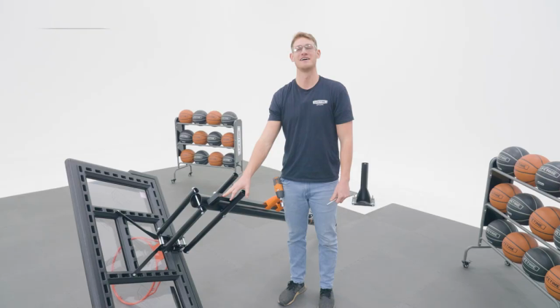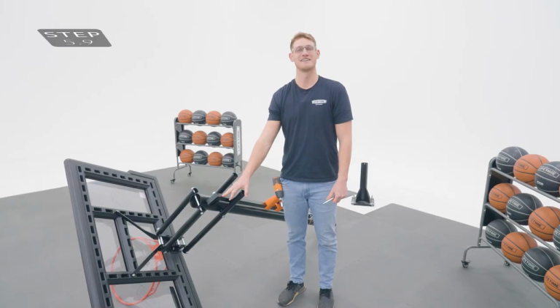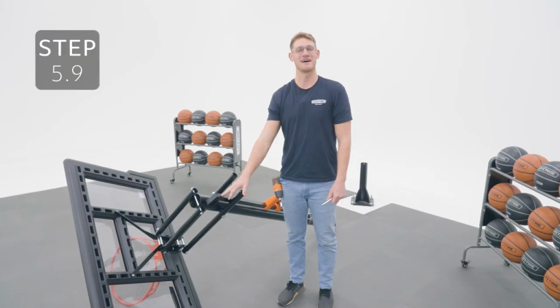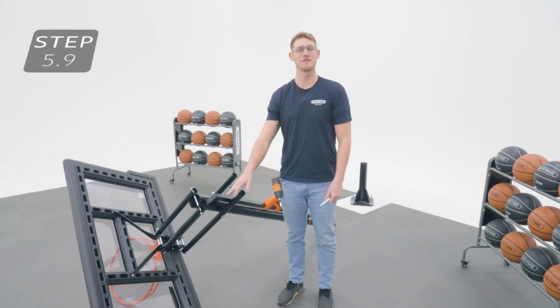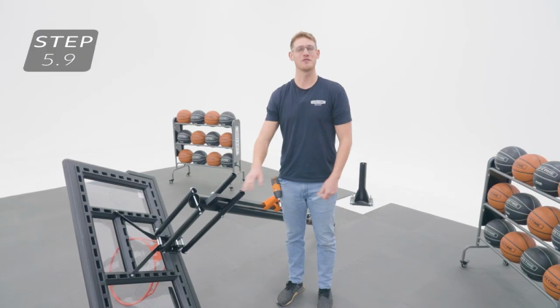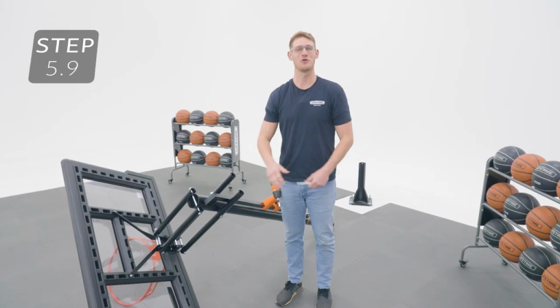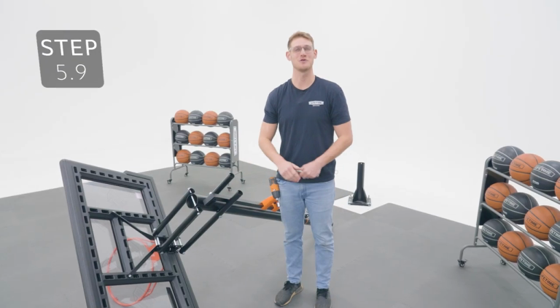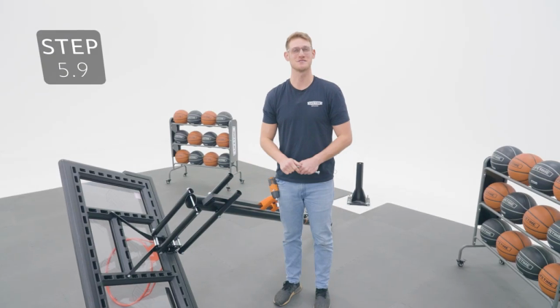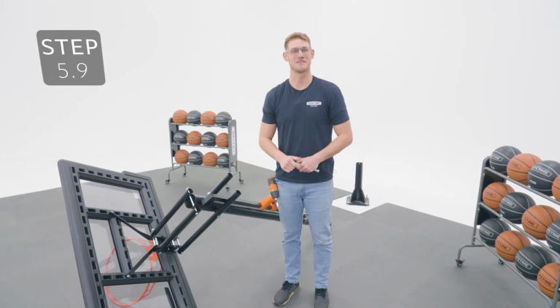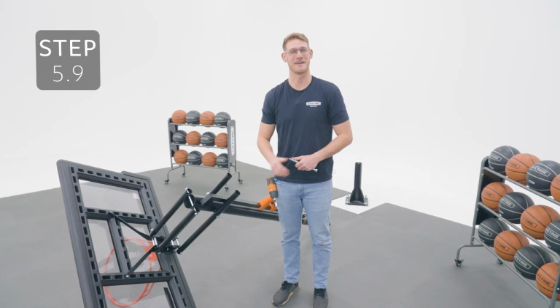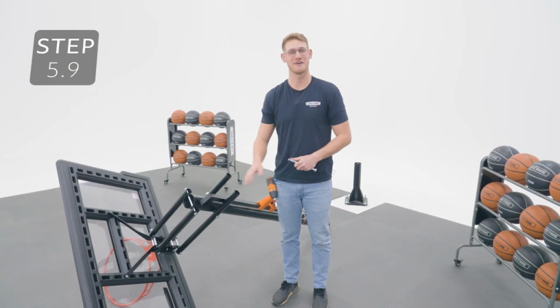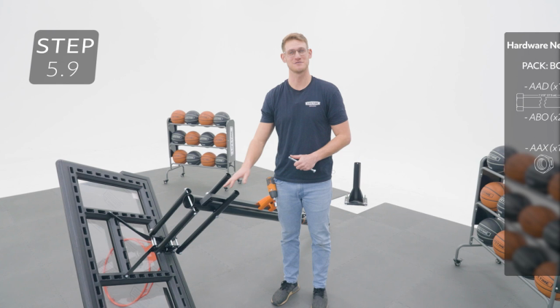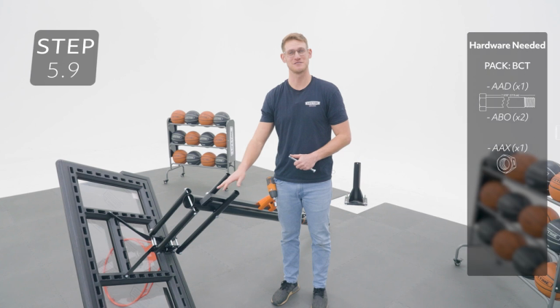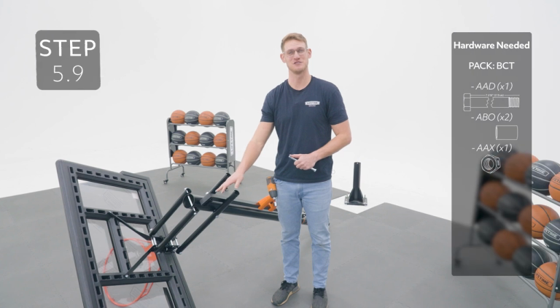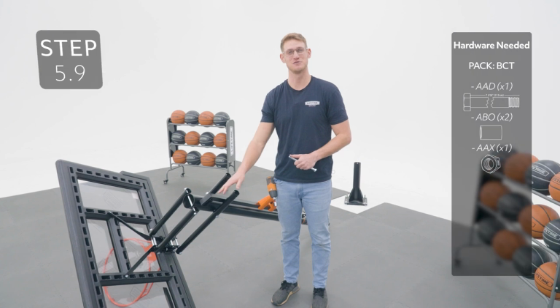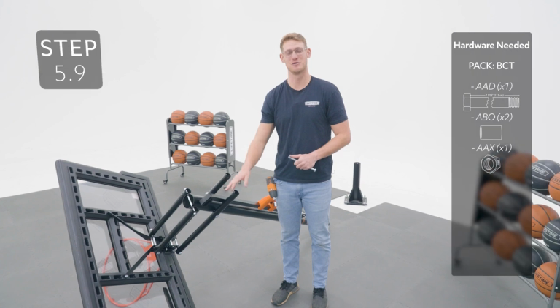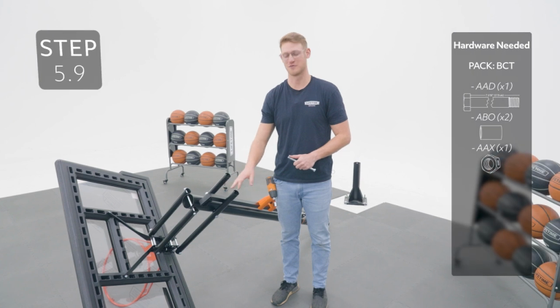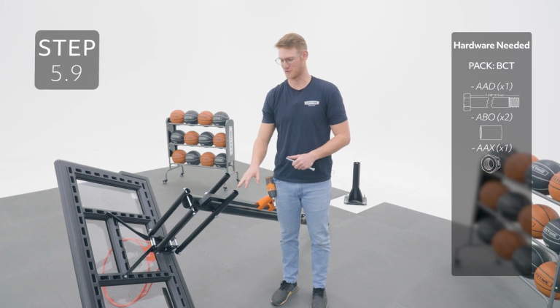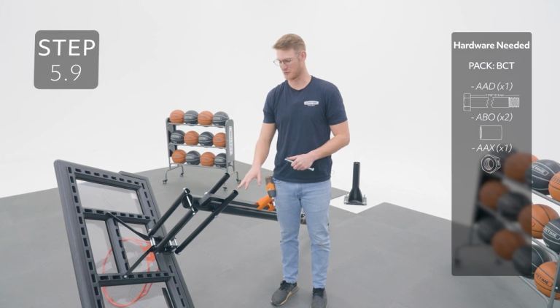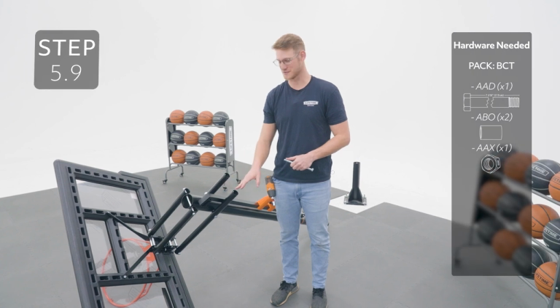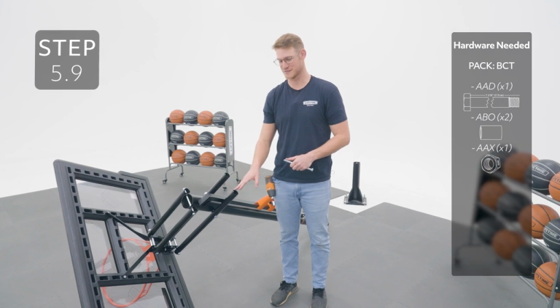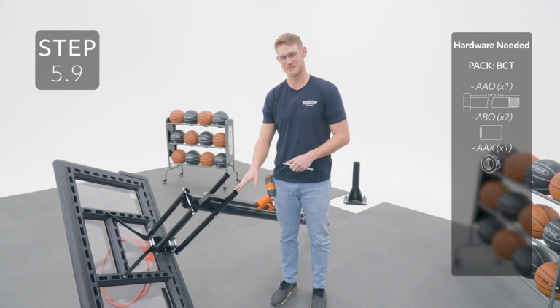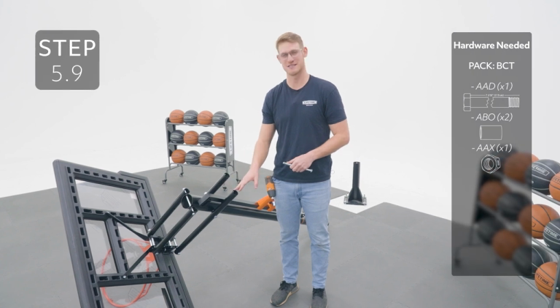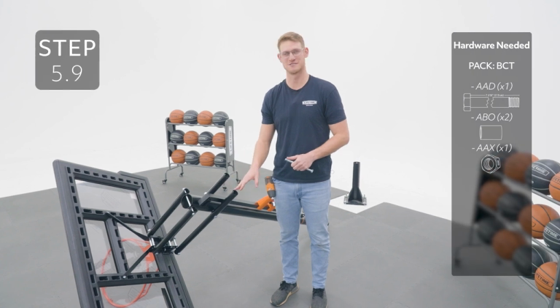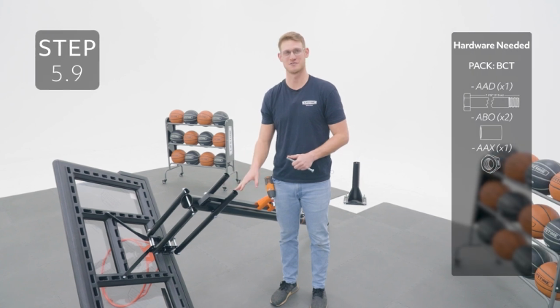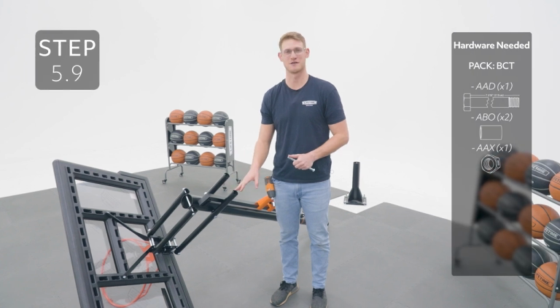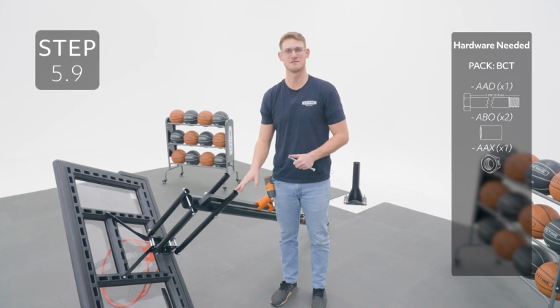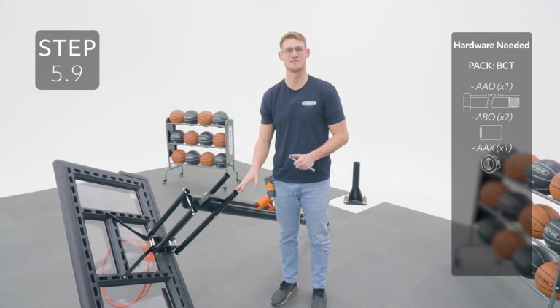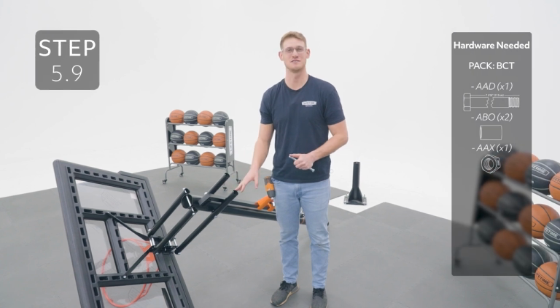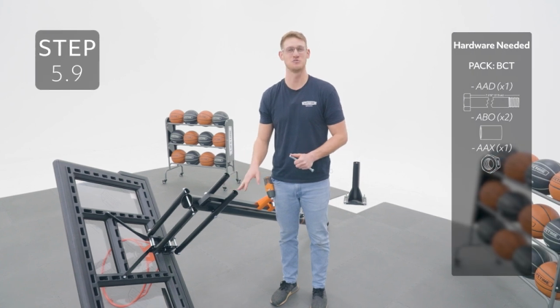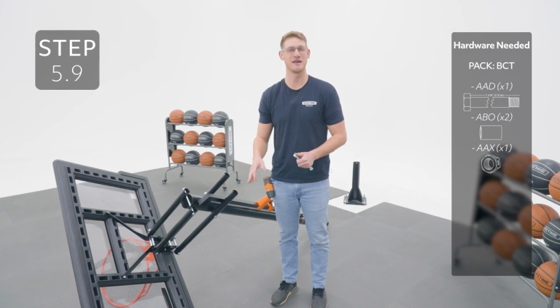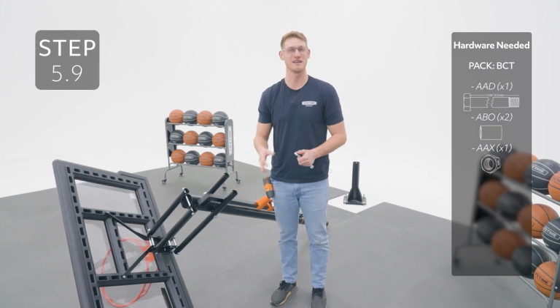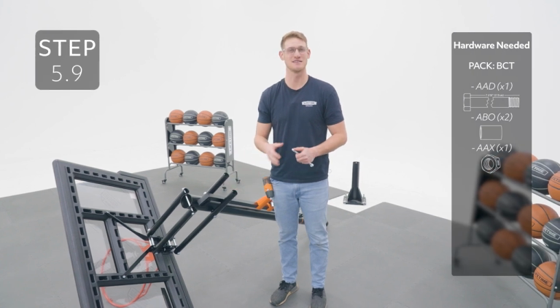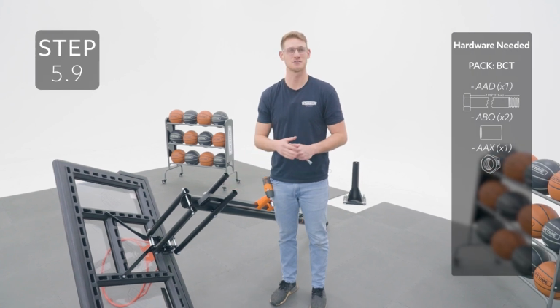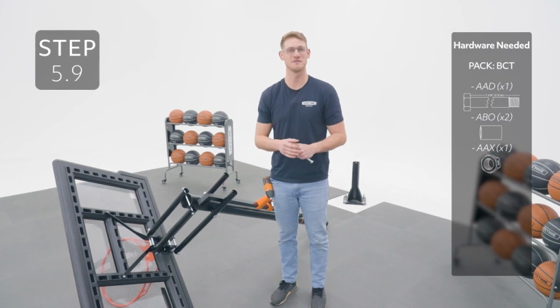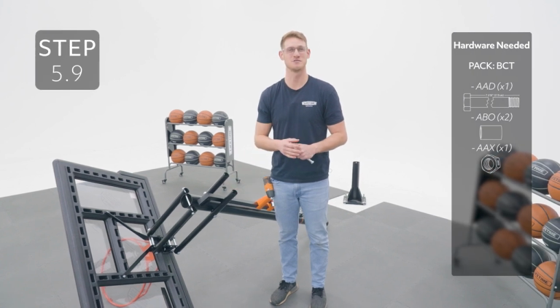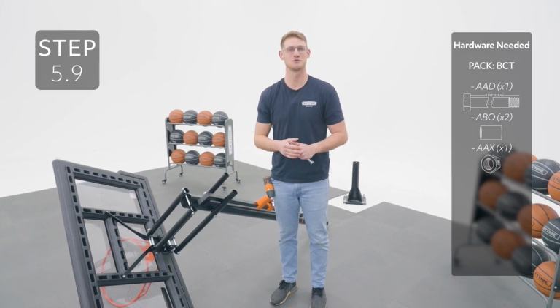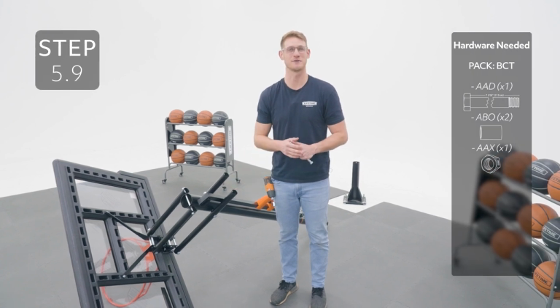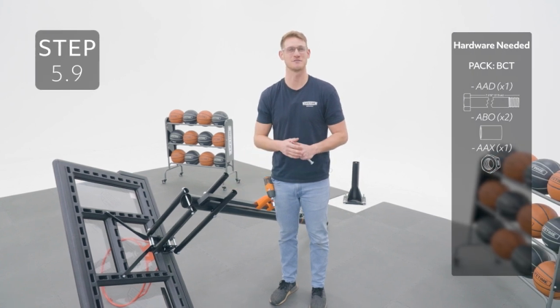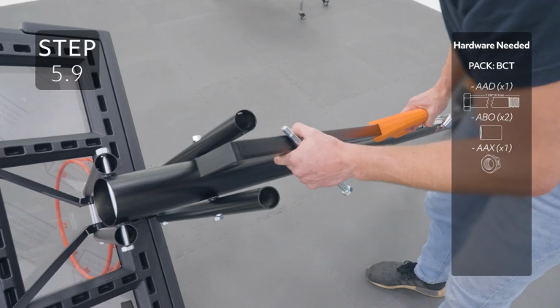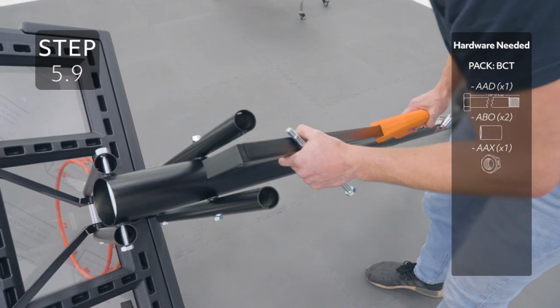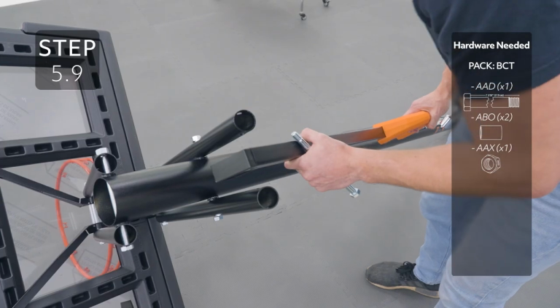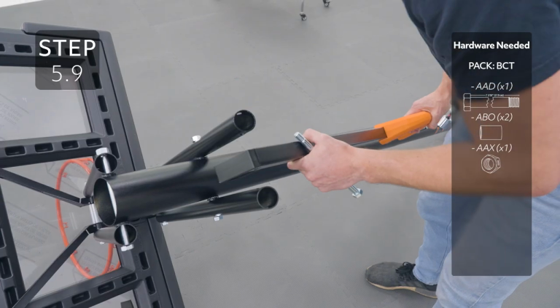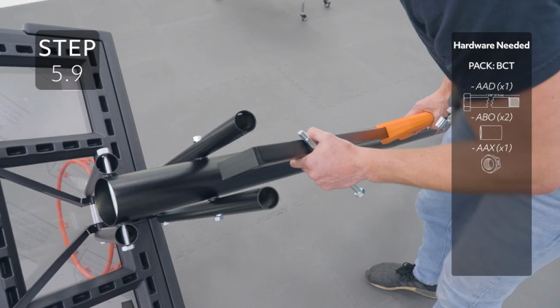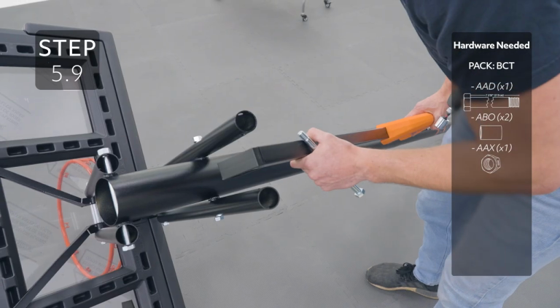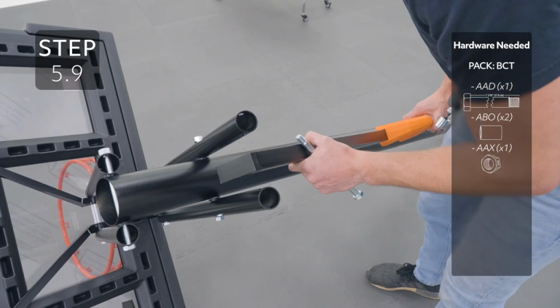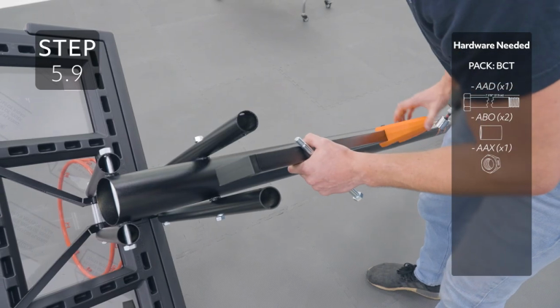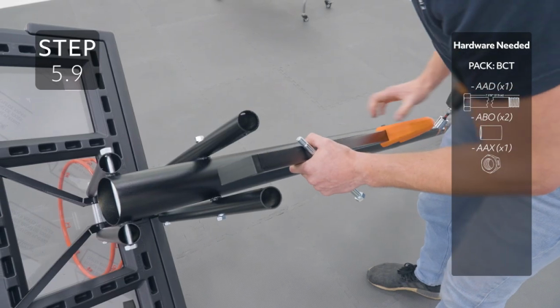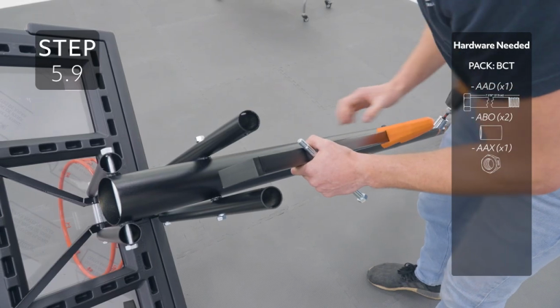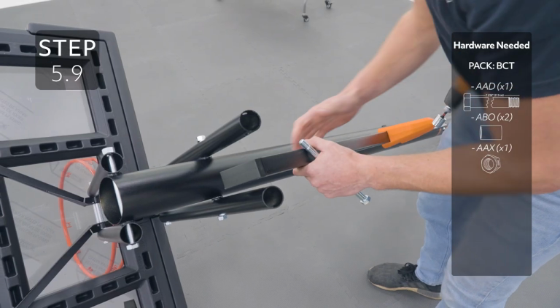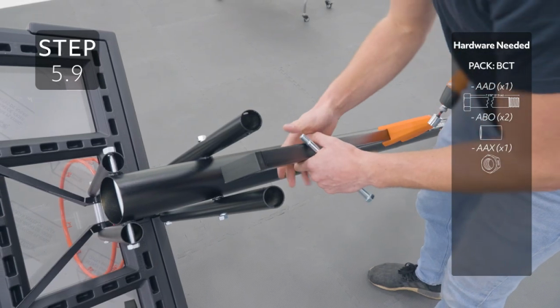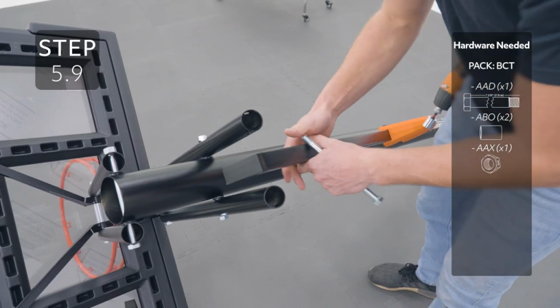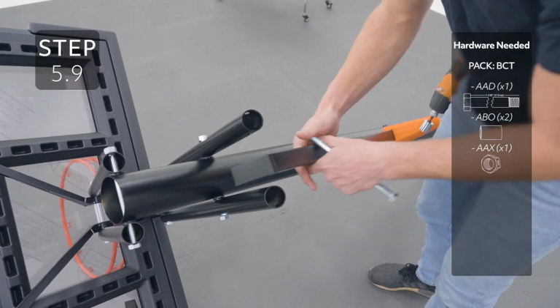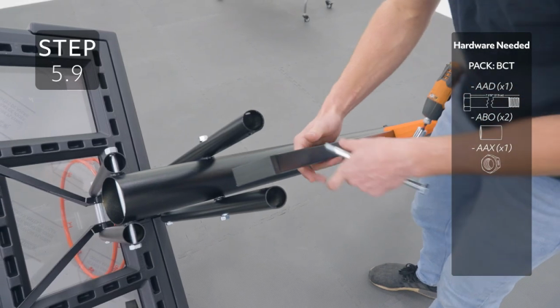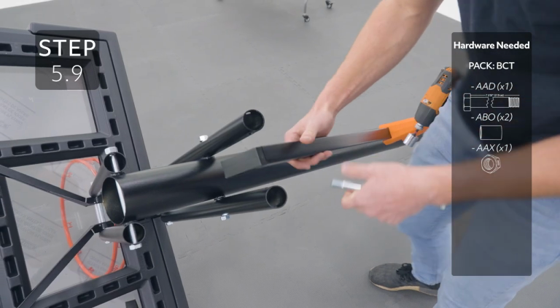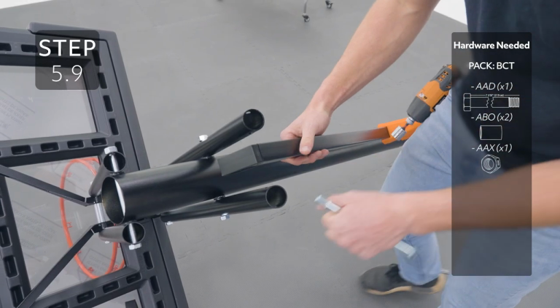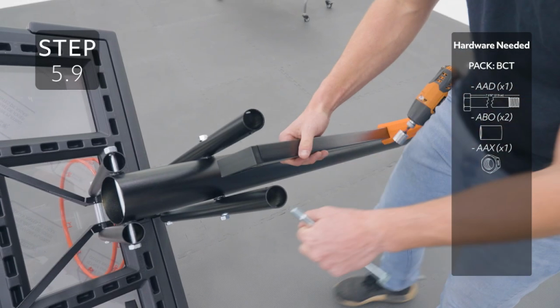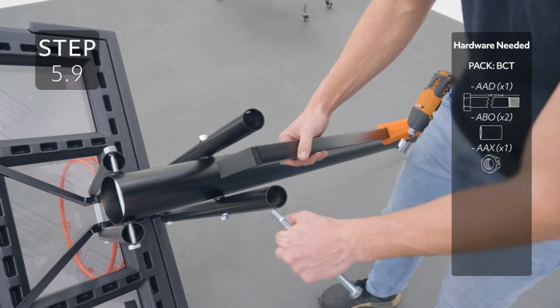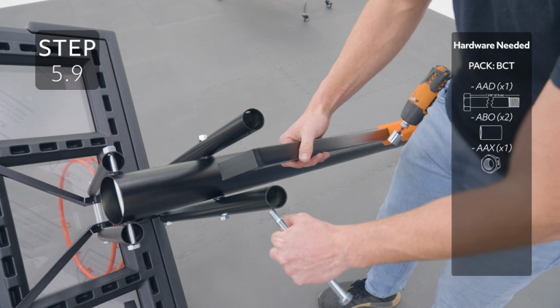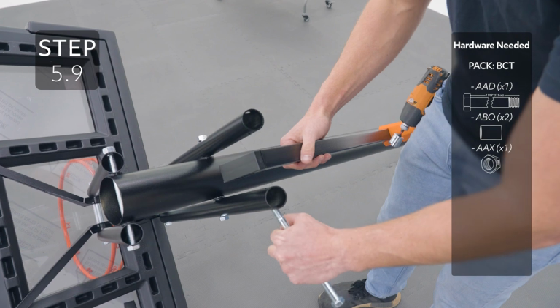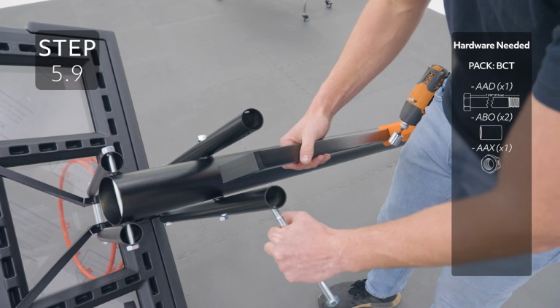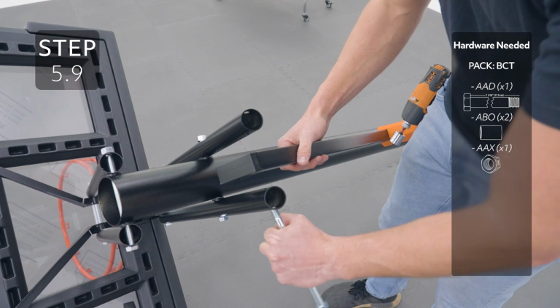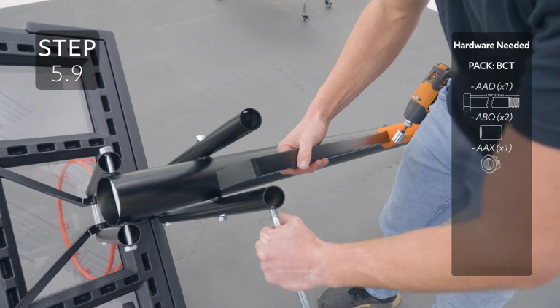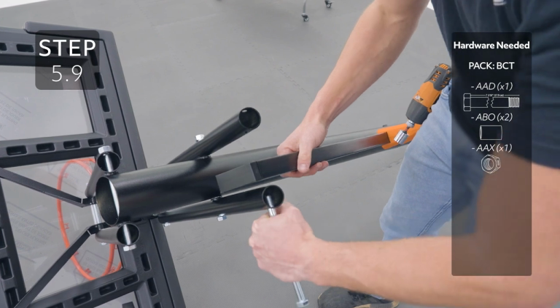Line up the holes on the outer tube with the holes in the extension arms. You may need to squeeze the trigger until it locks on the outer tube, then add your hardware.